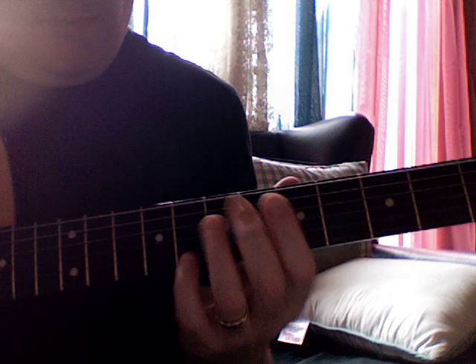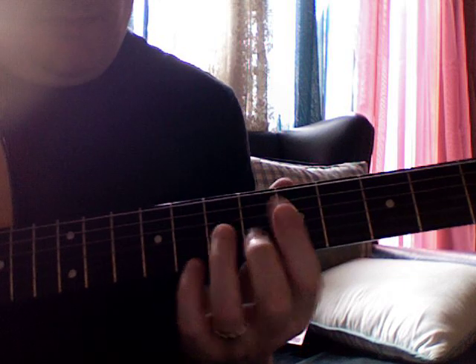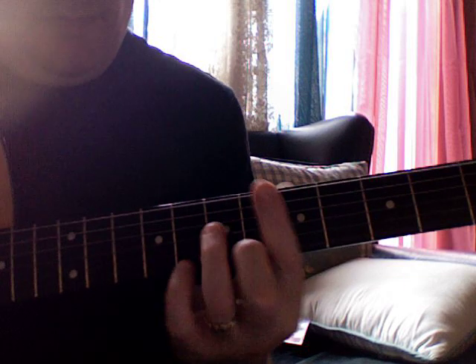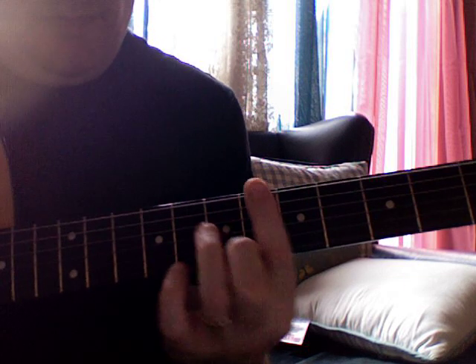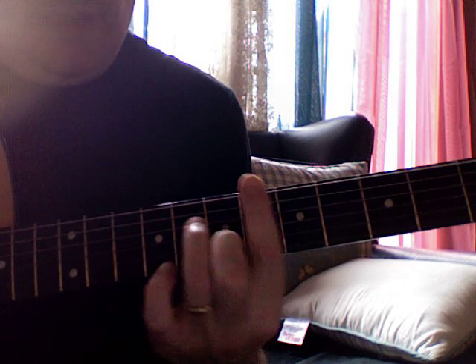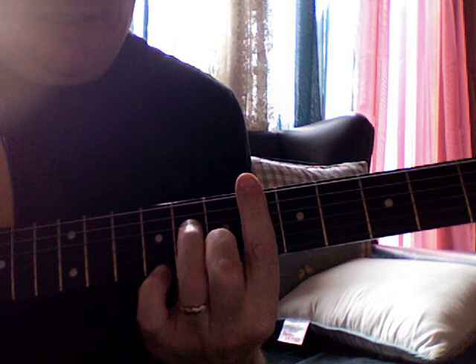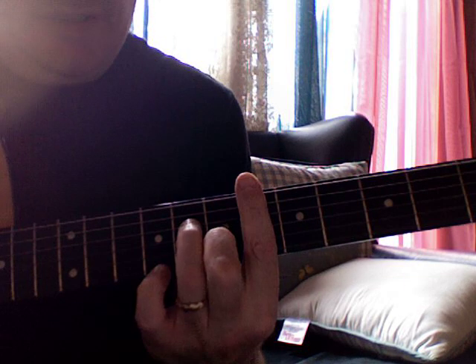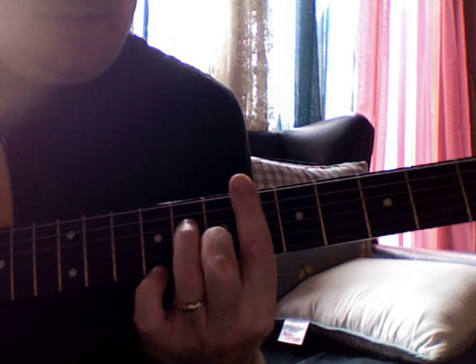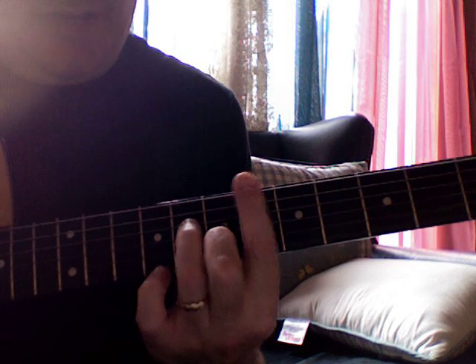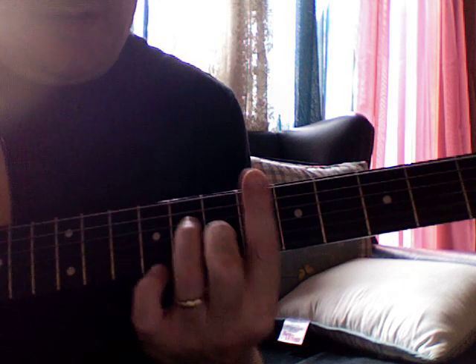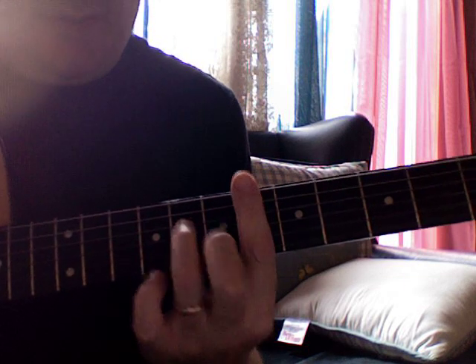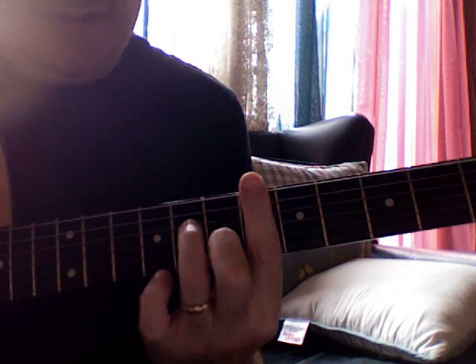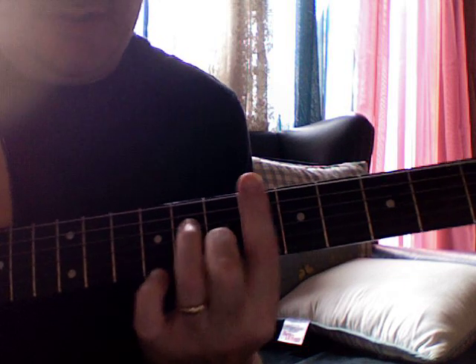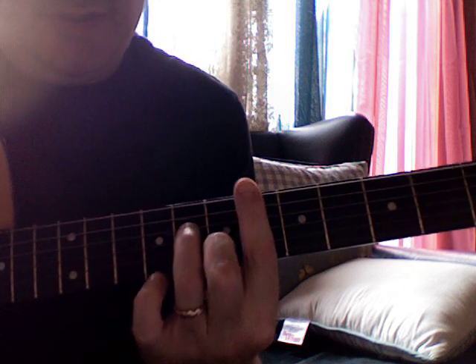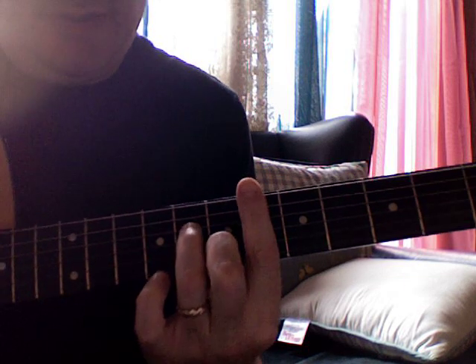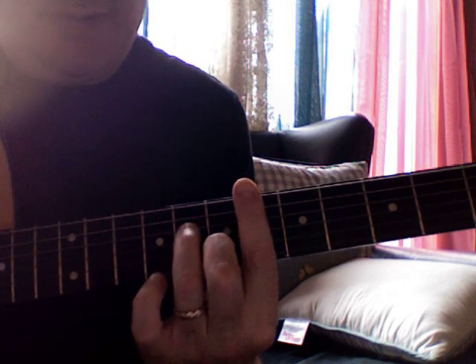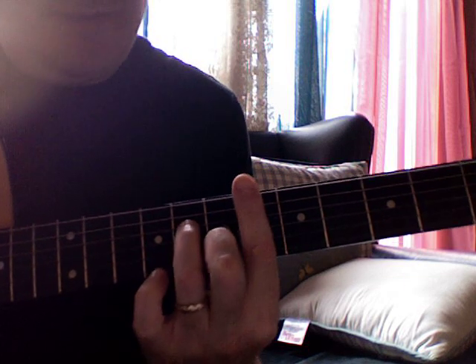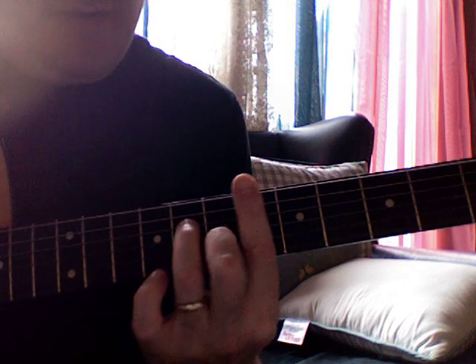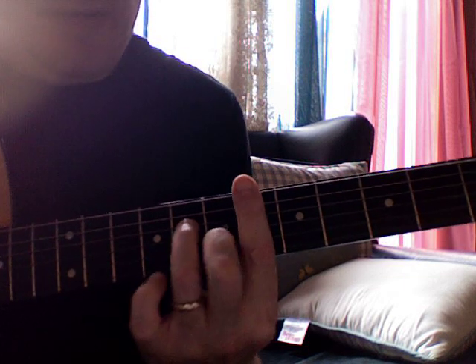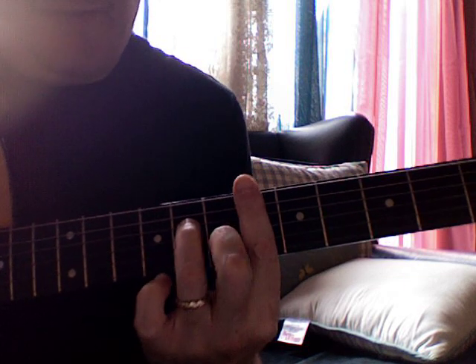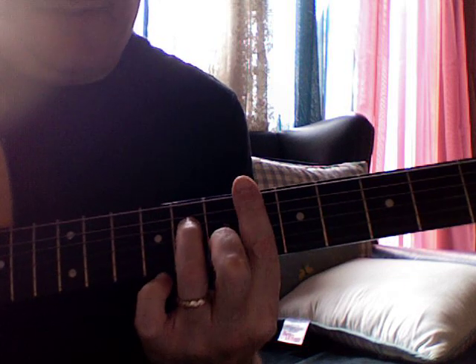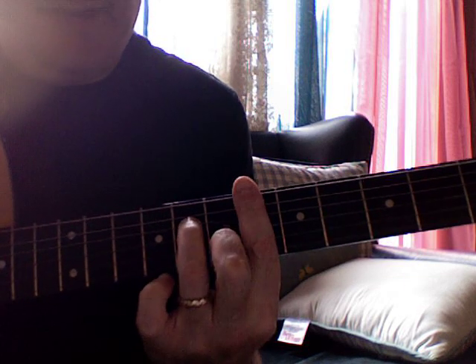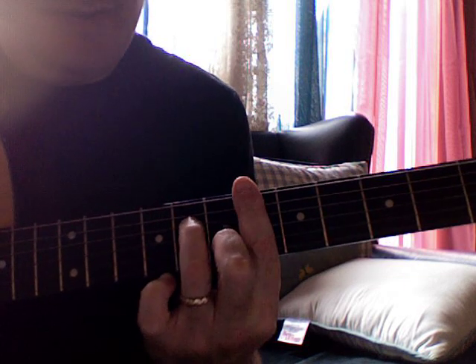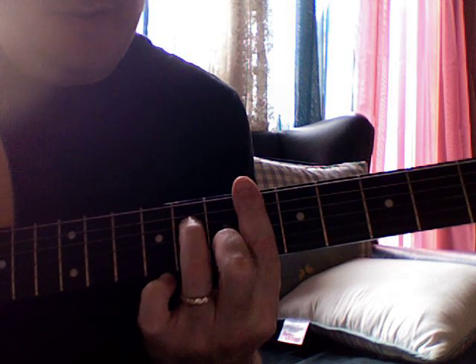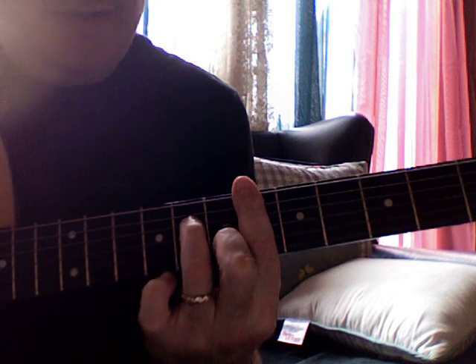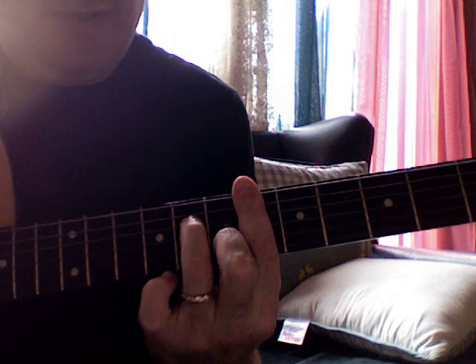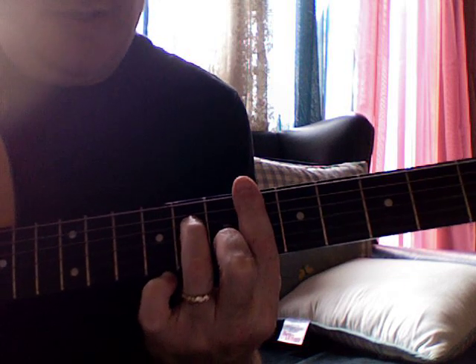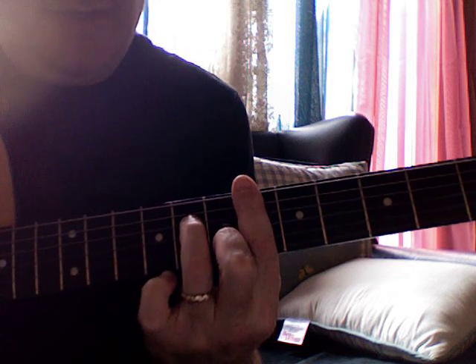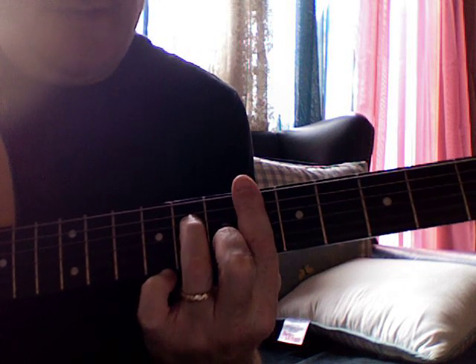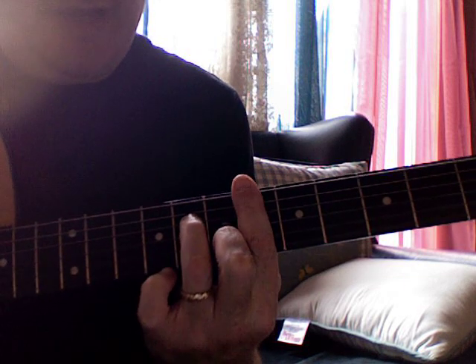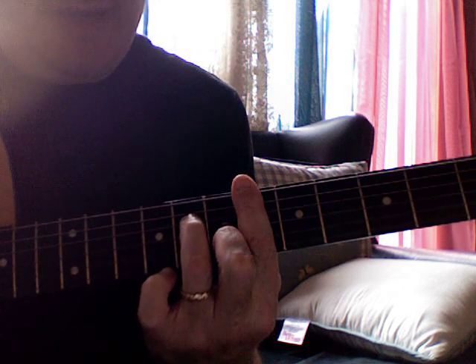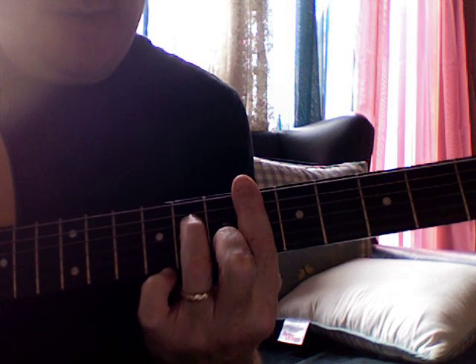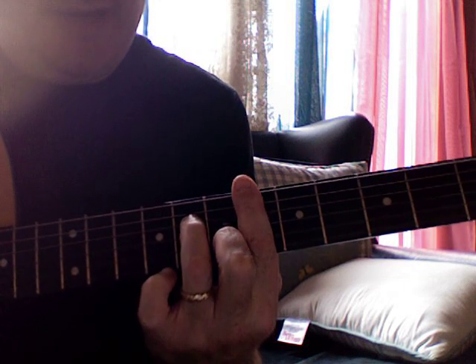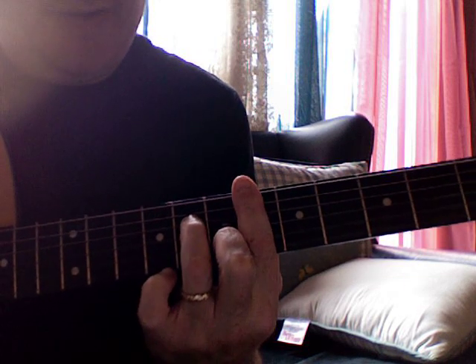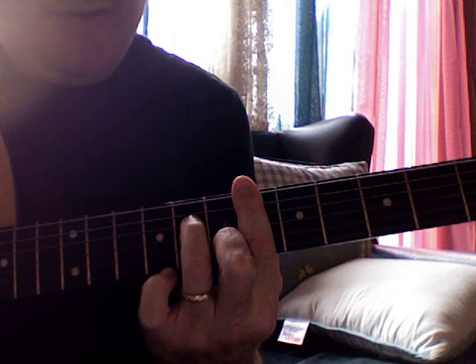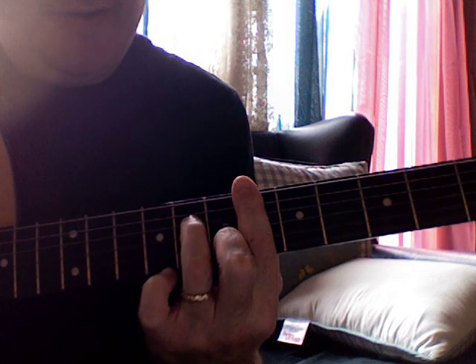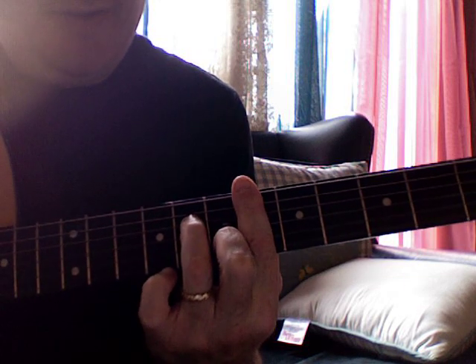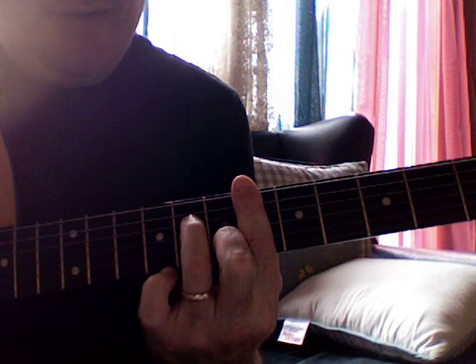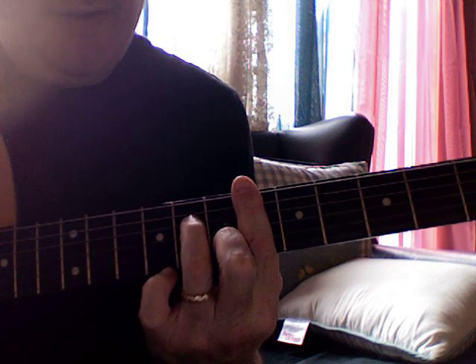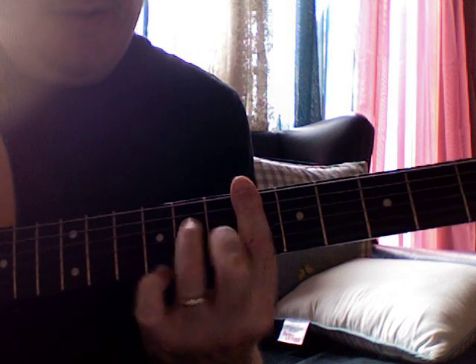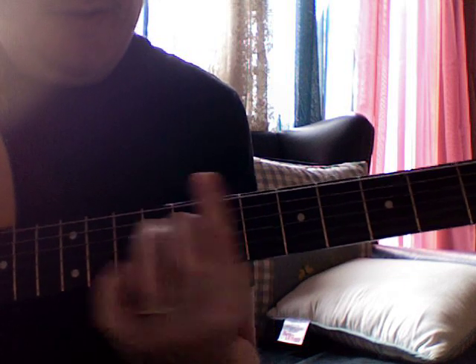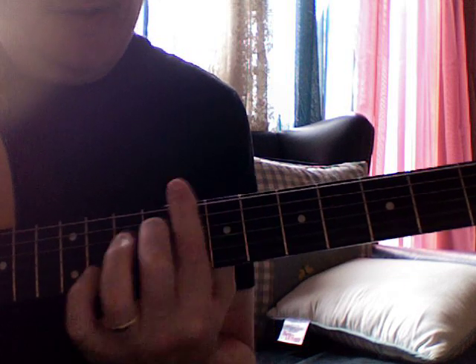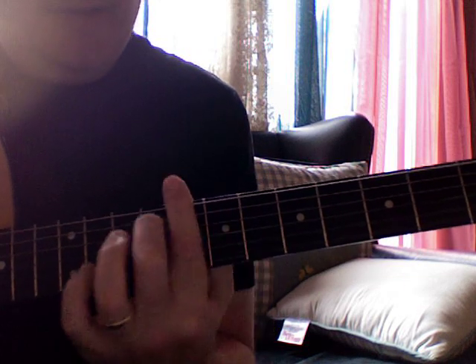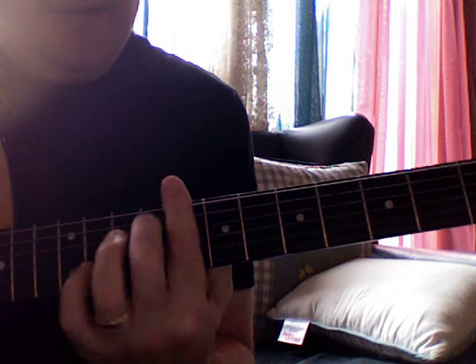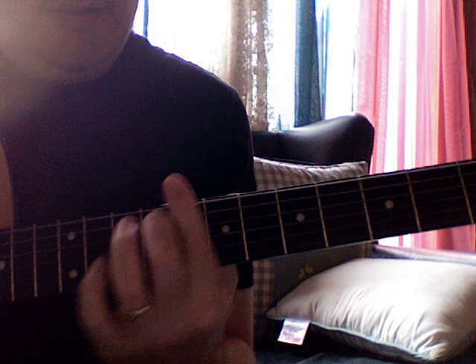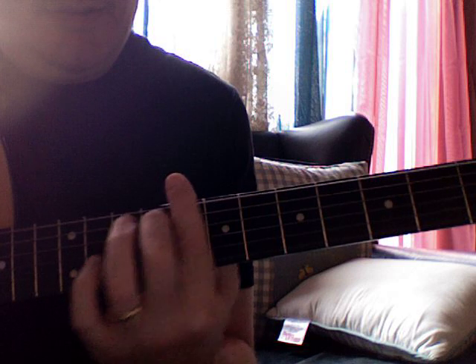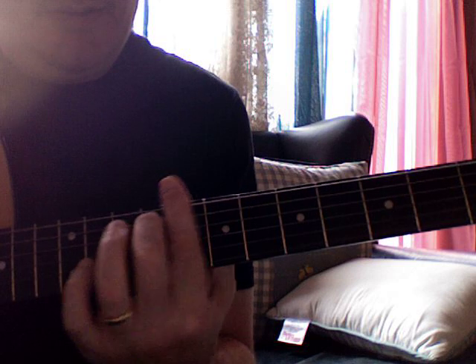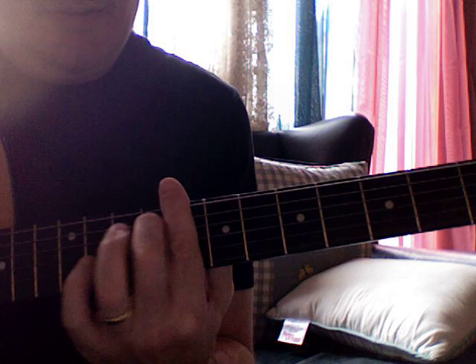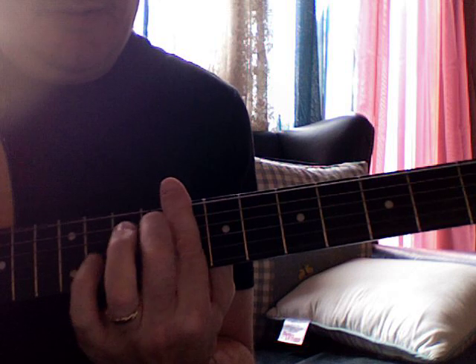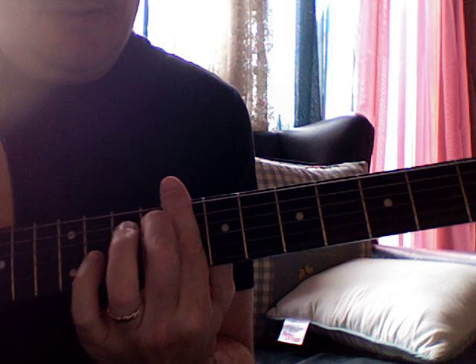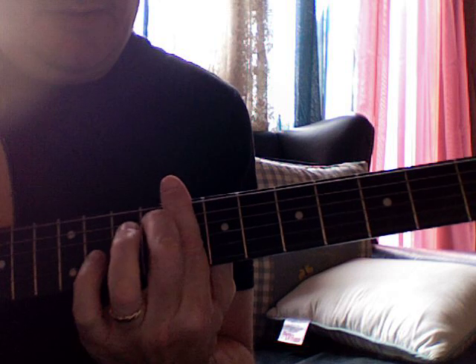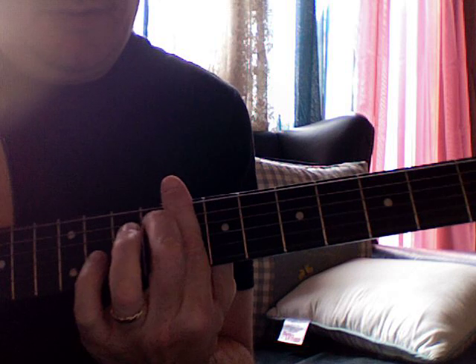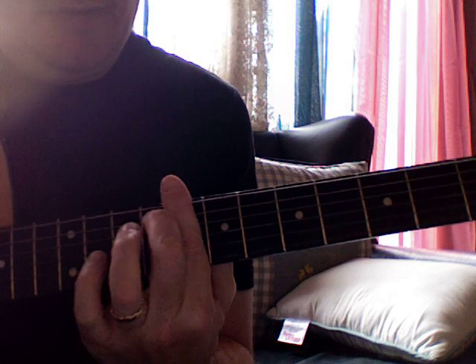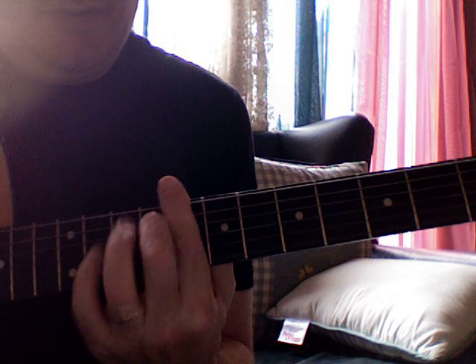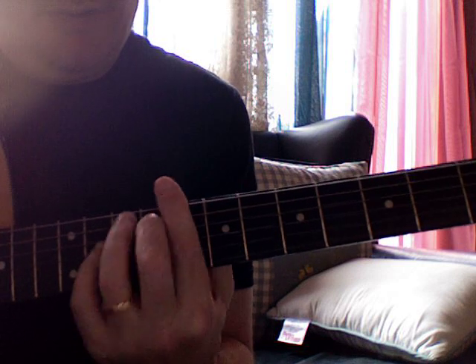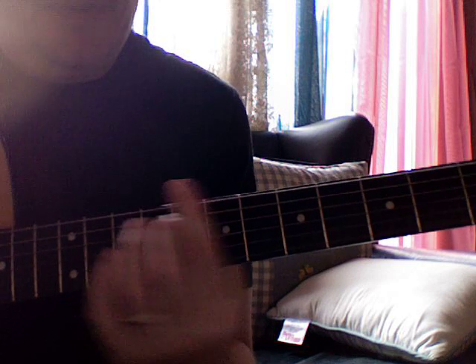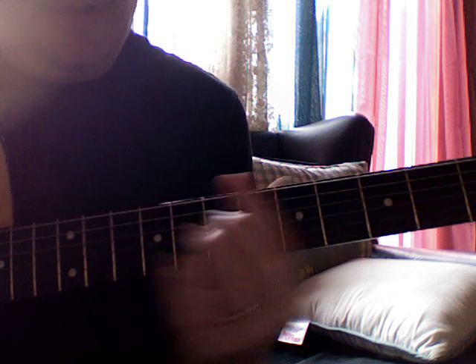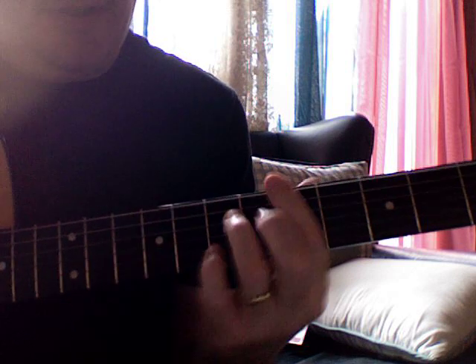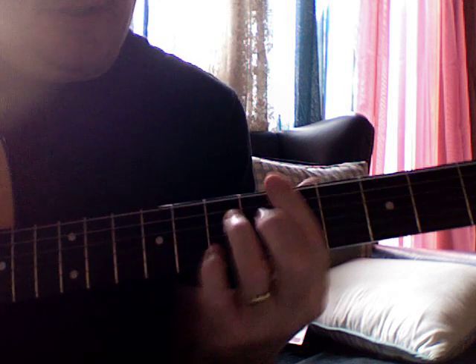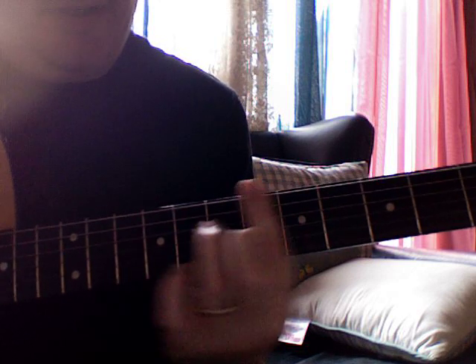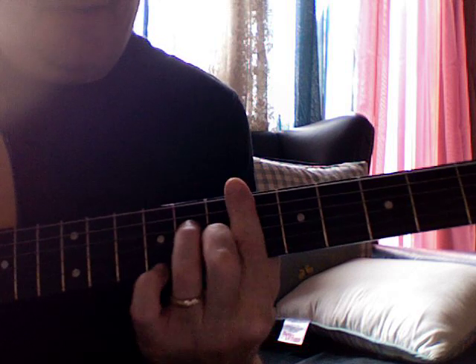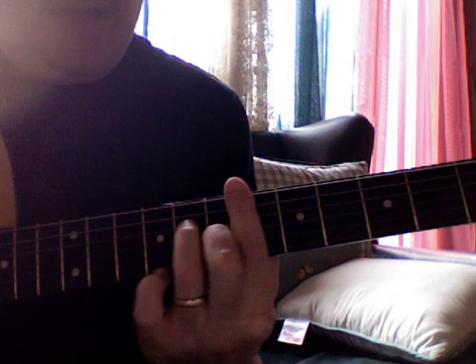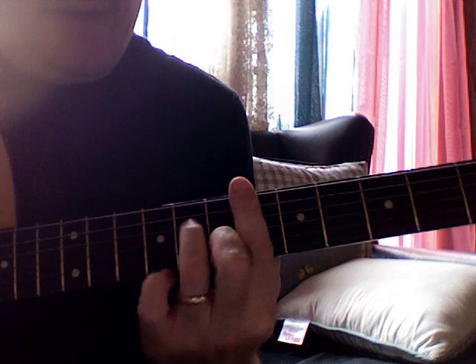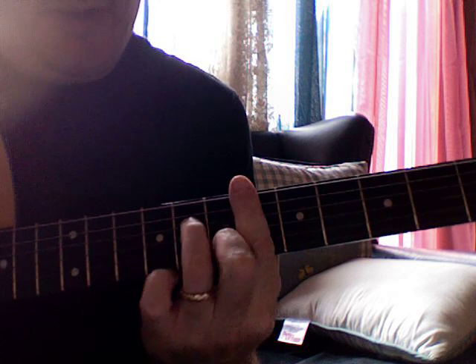This is a minor 1-6-2-5 in E-flat minor.